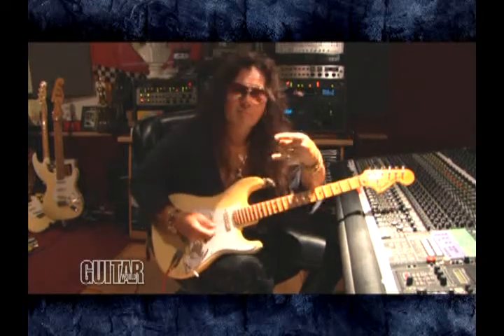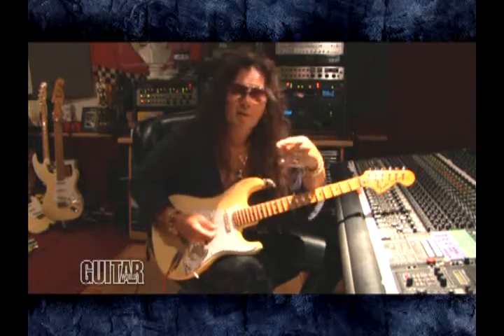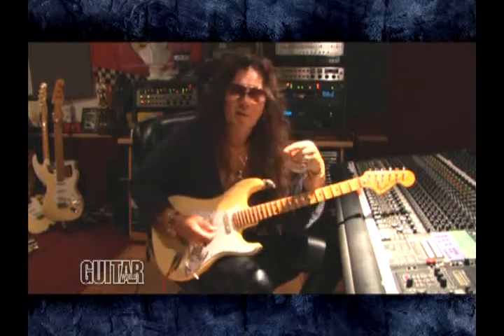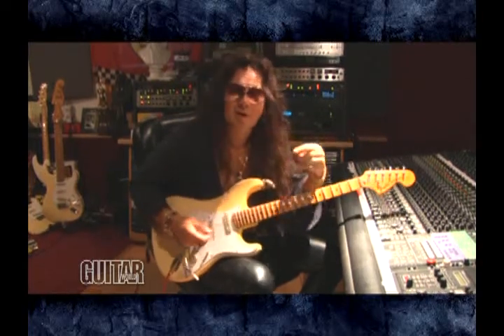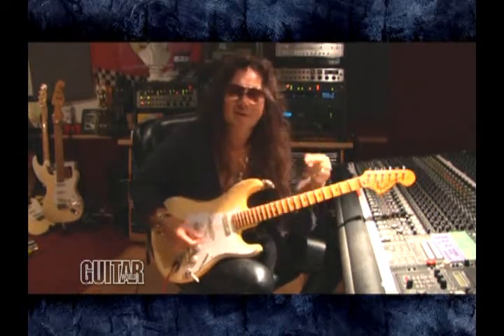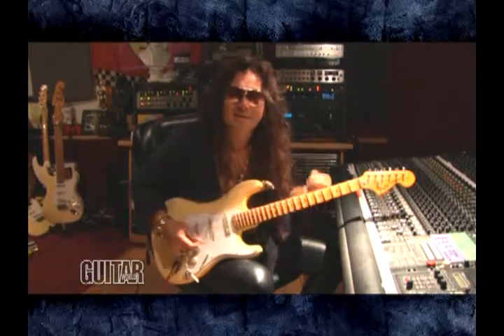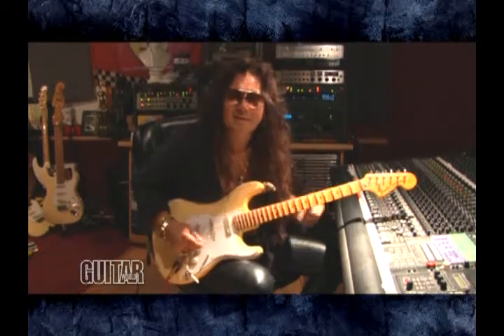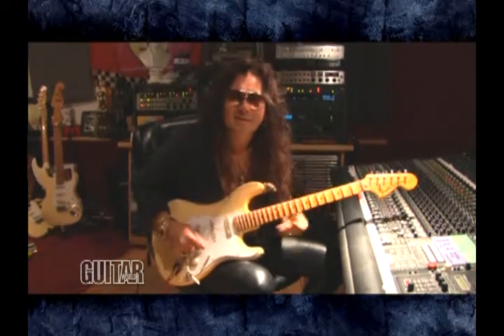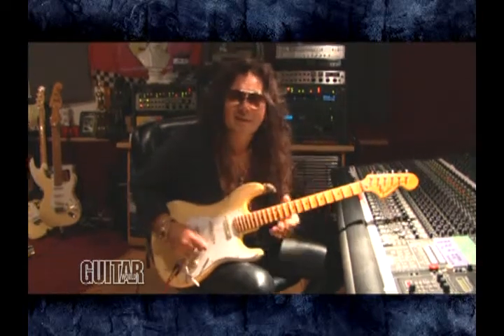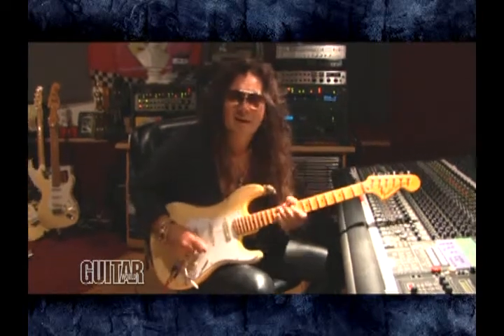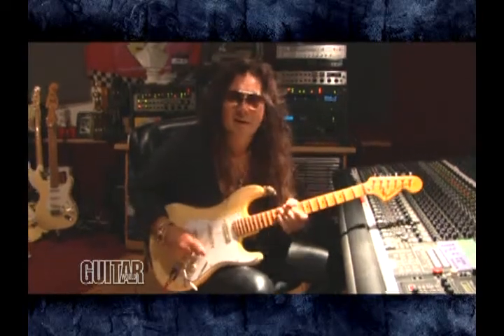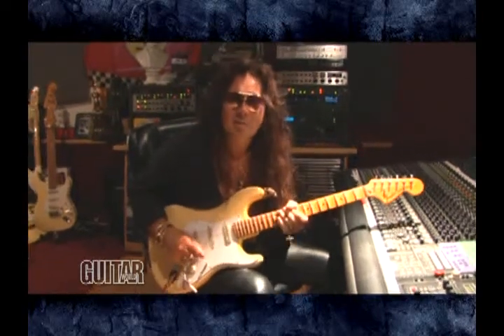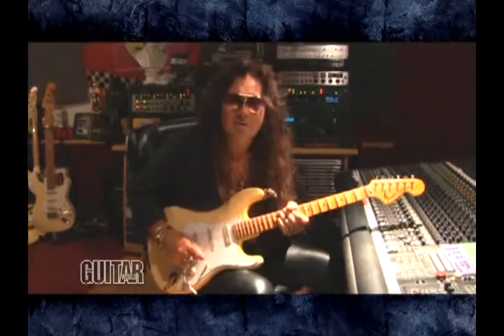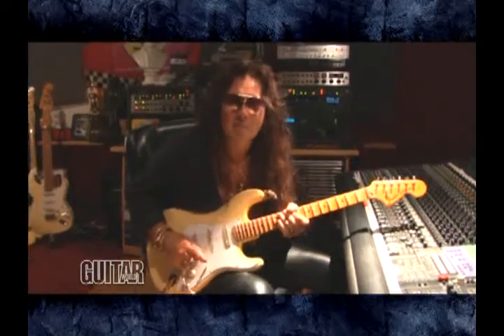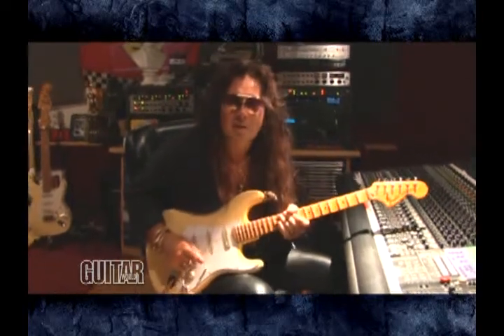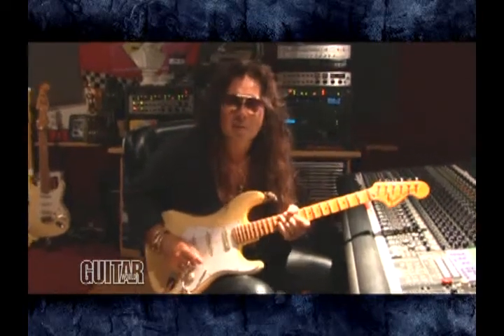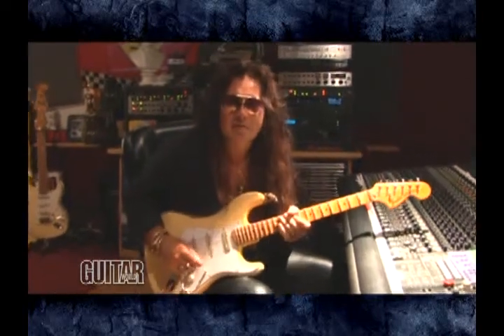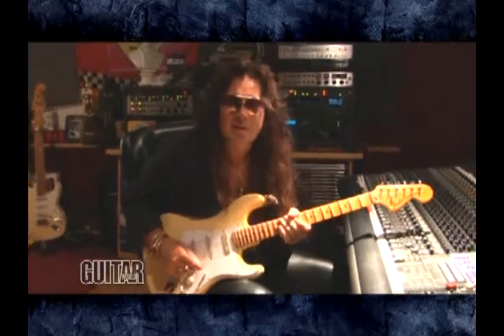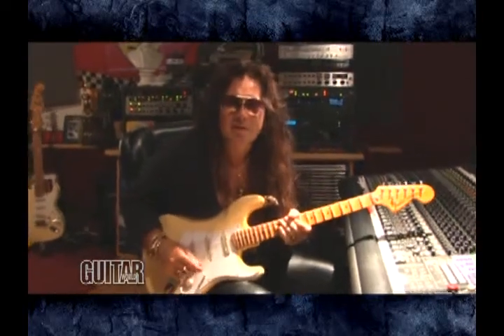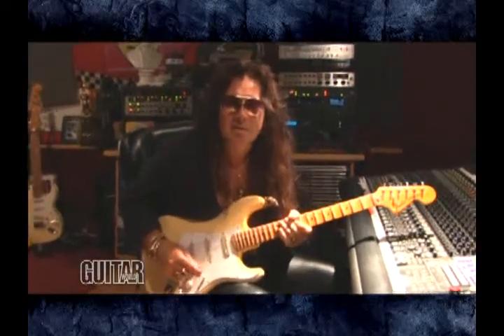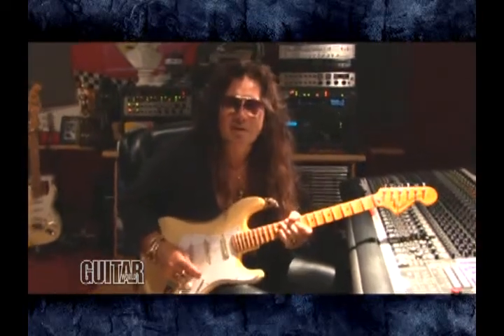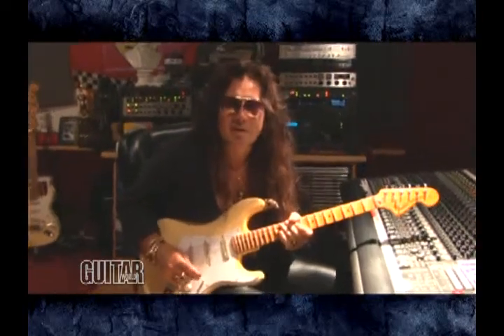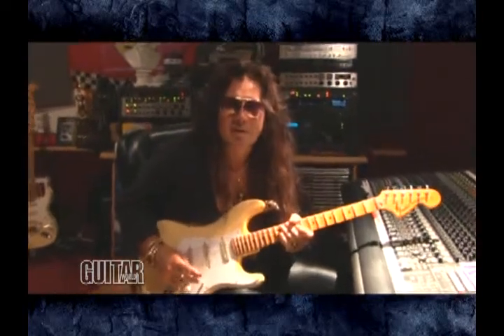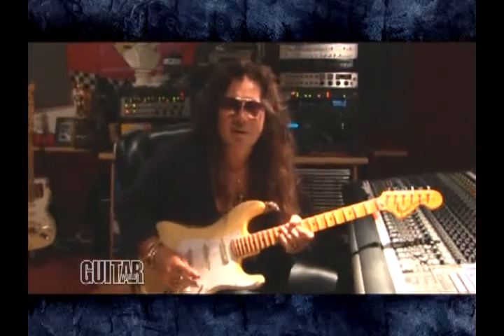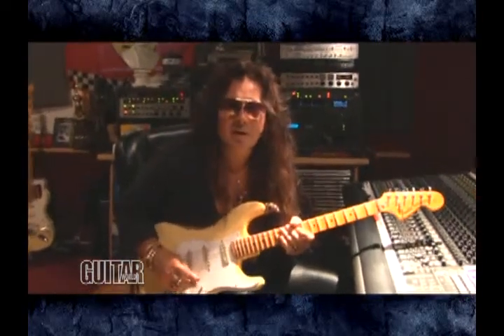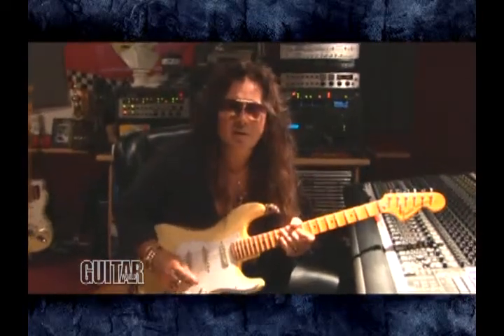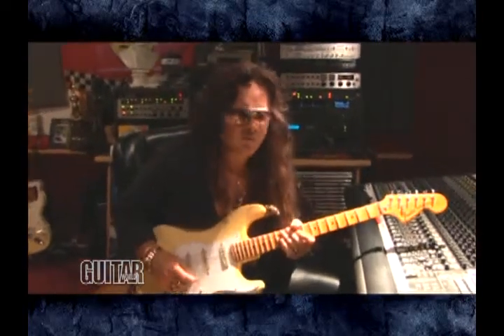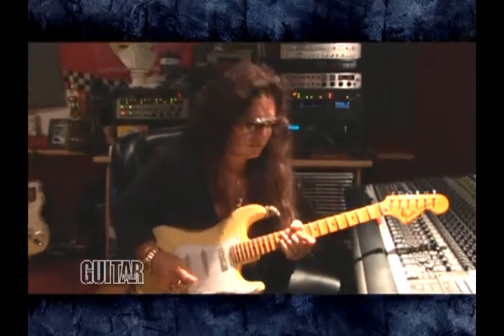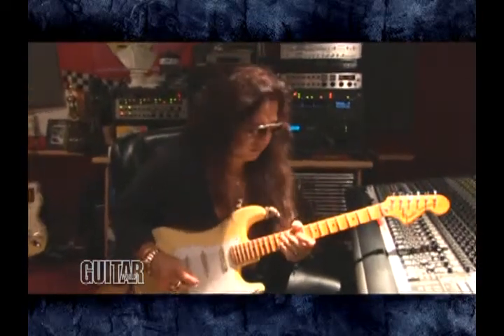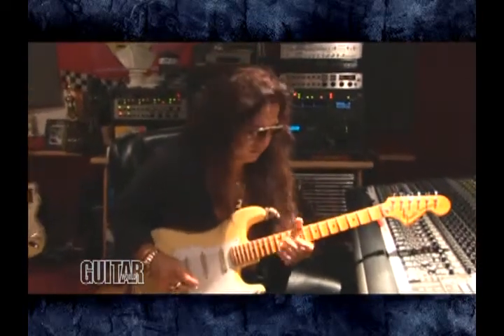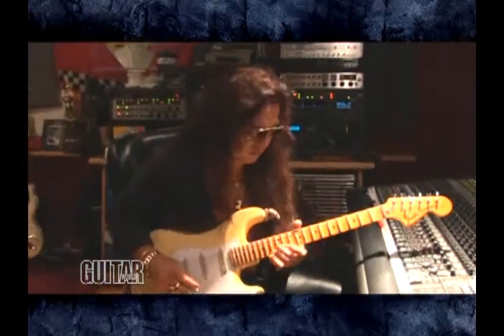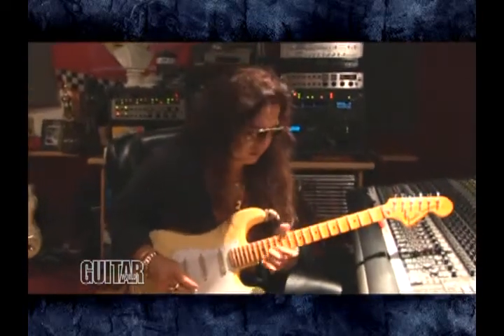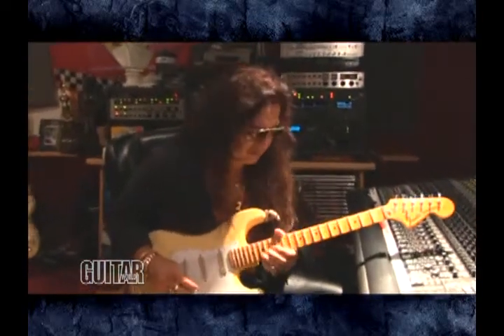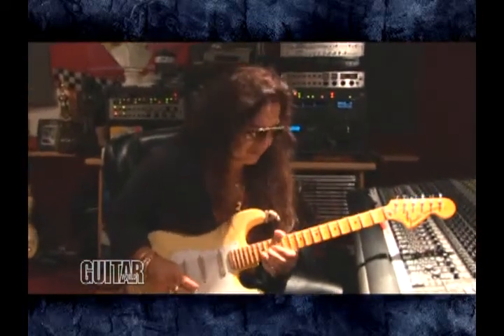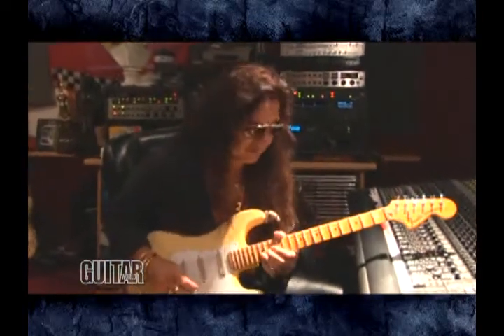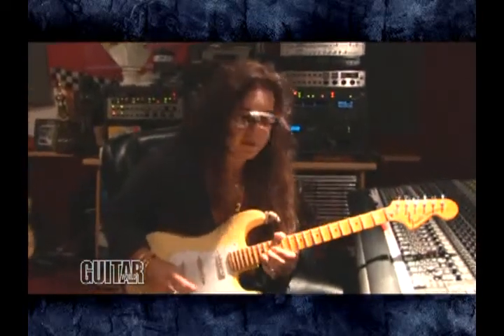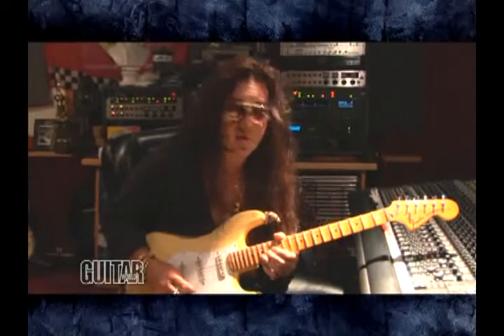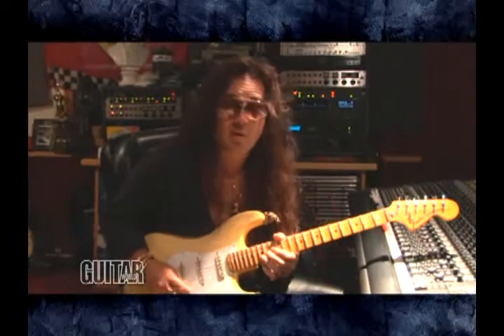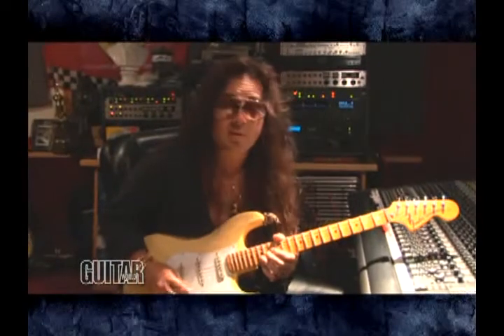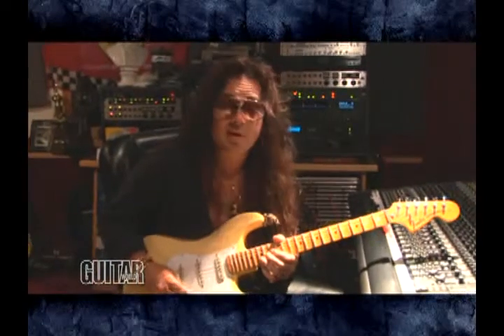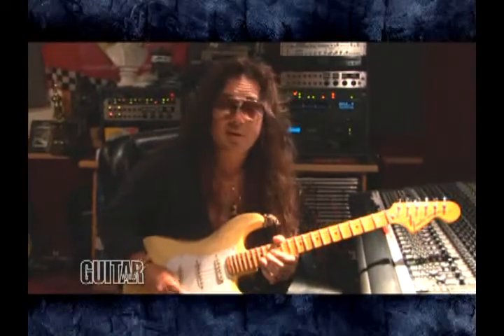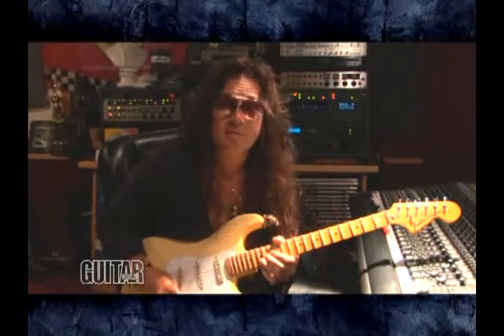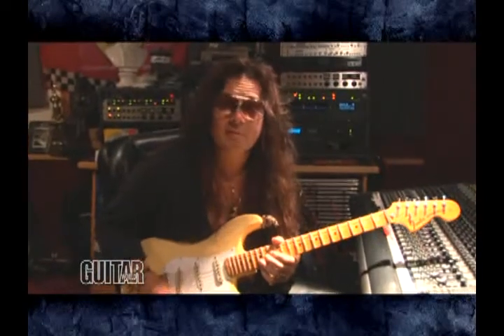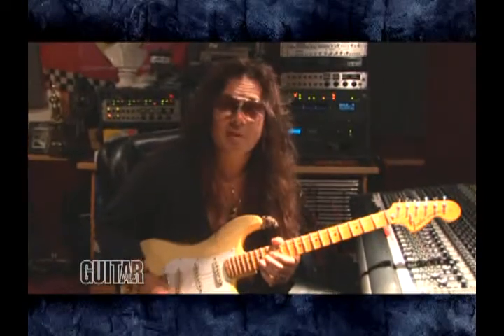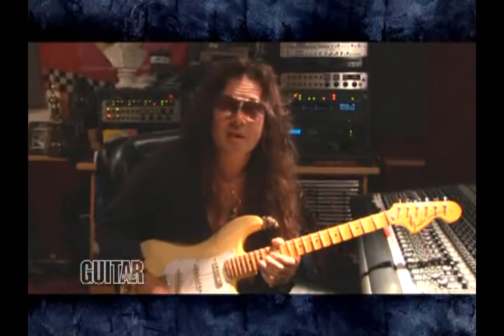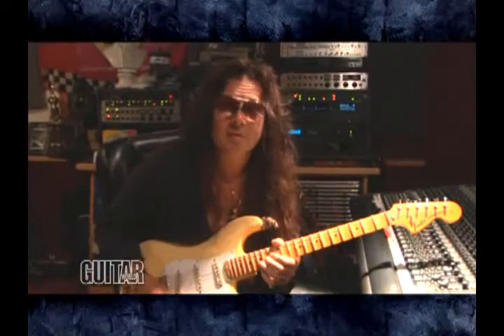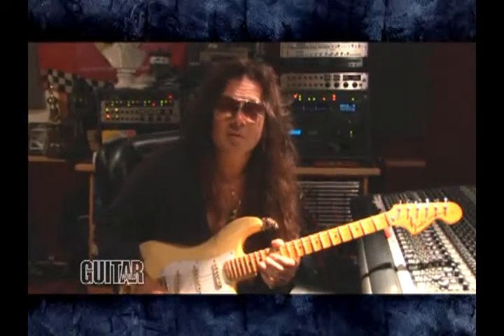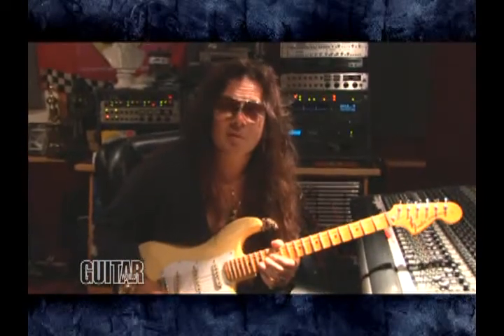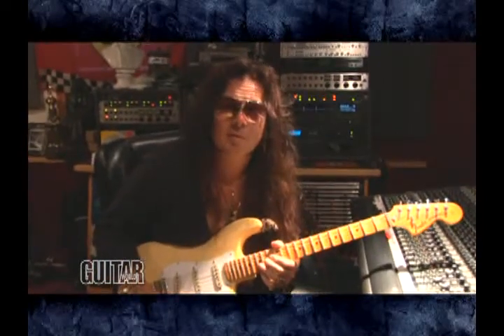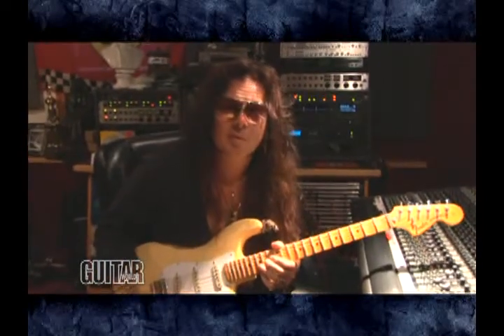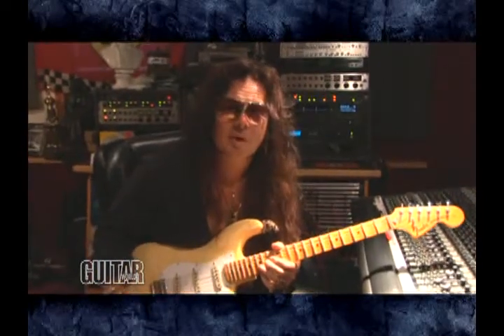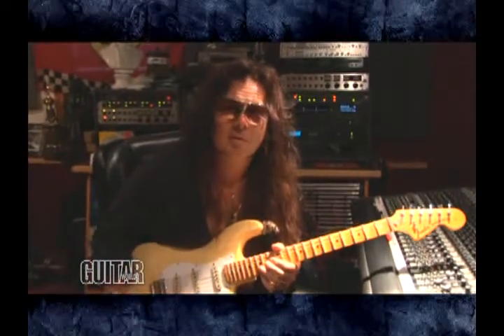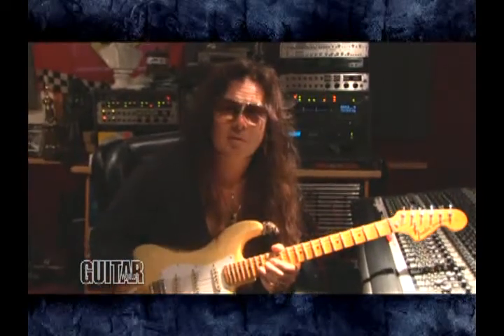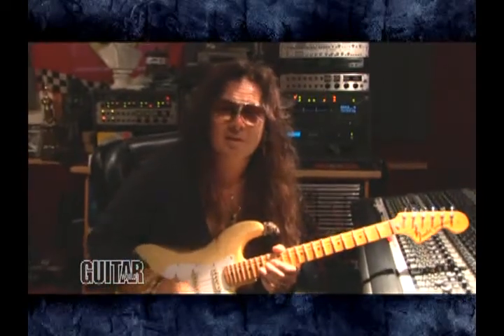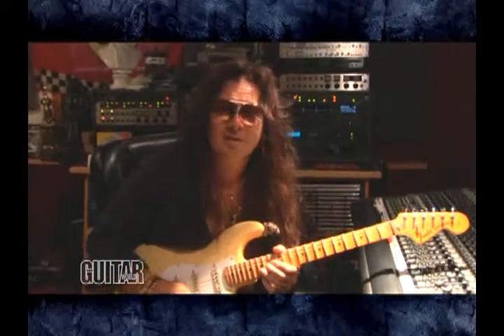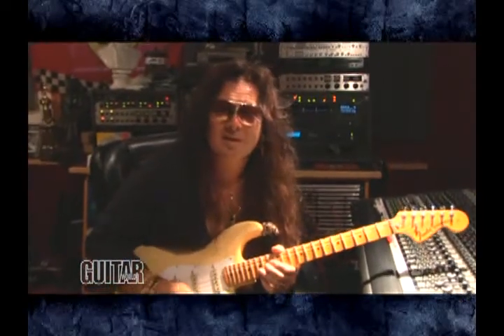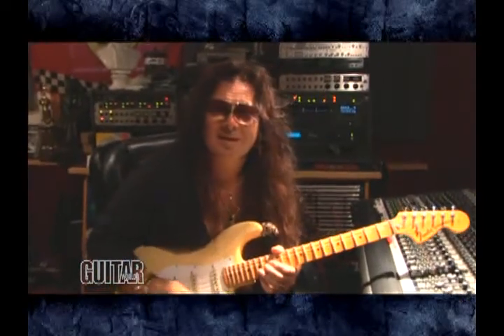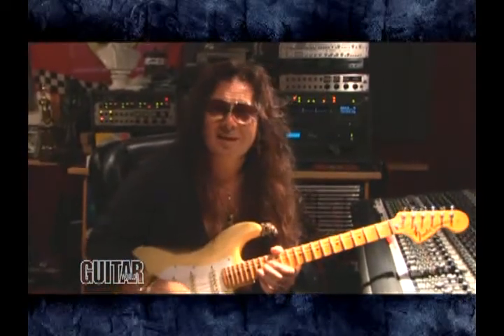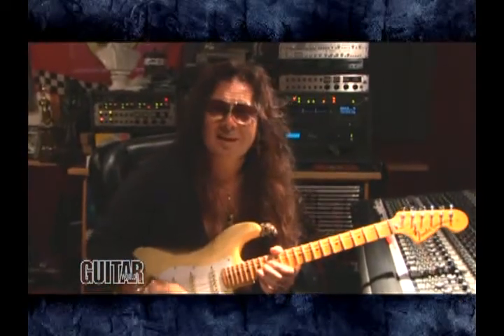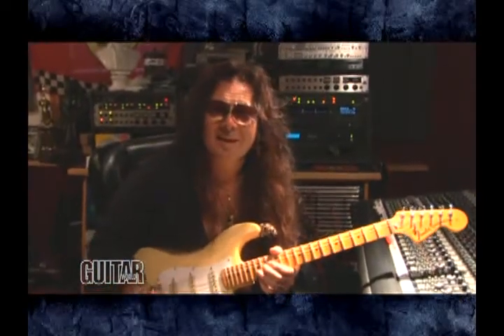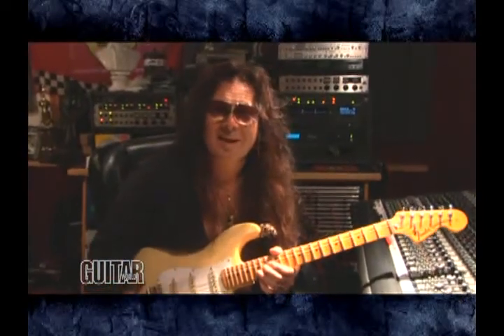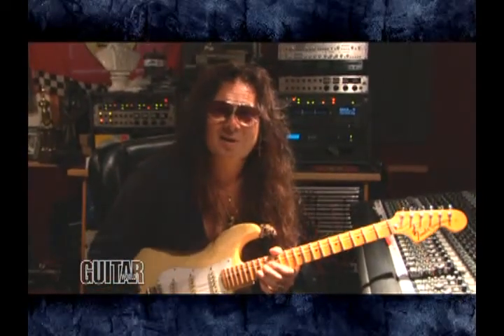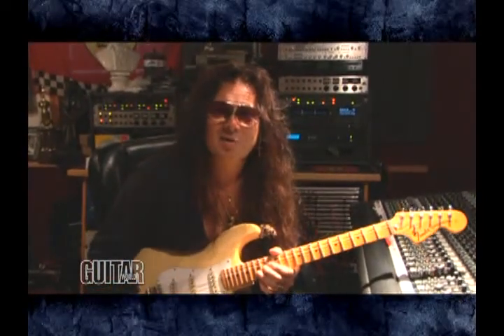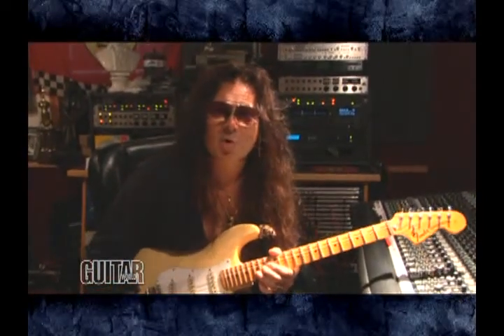All right, I'm Ingrid Malmsteen. We're here today to talk a little bit about guitar playing — fast, slow, whatever. Enjoy.